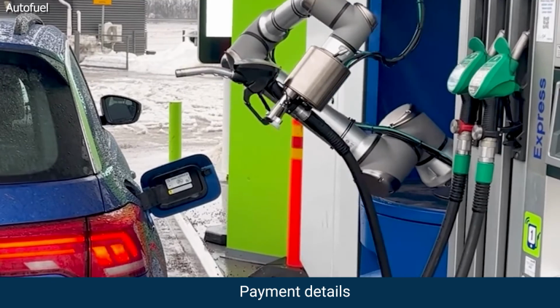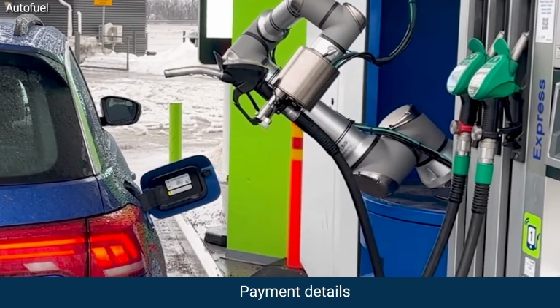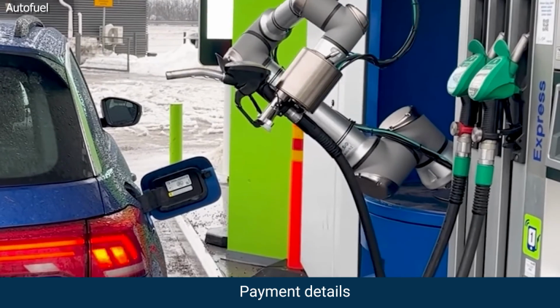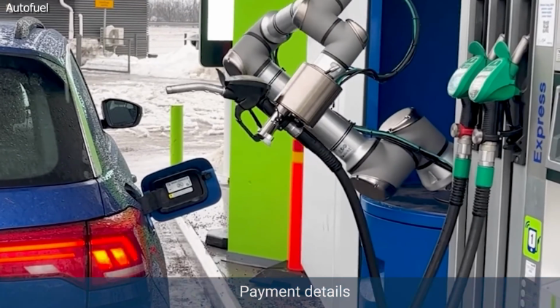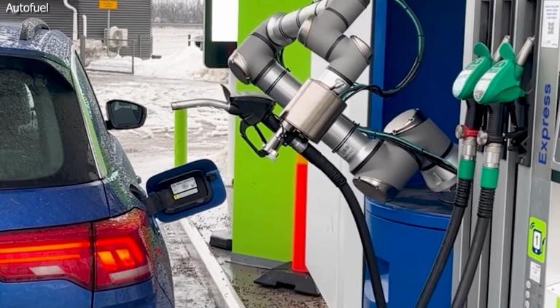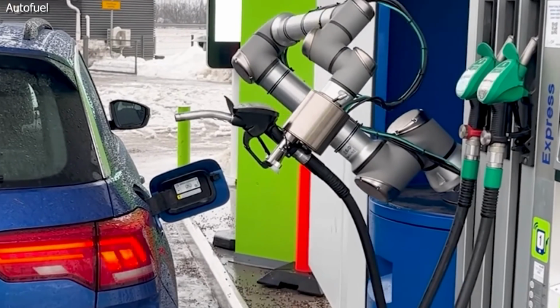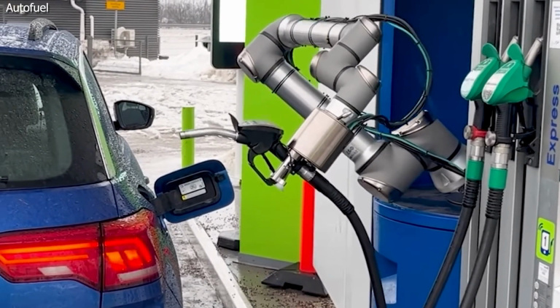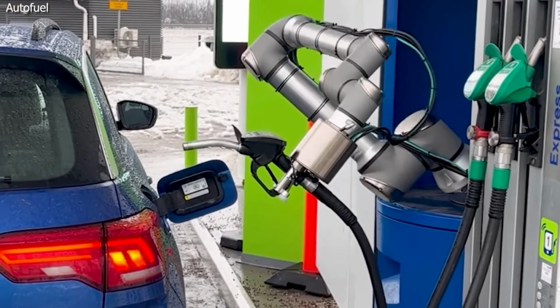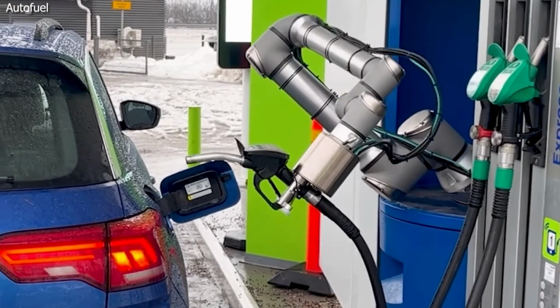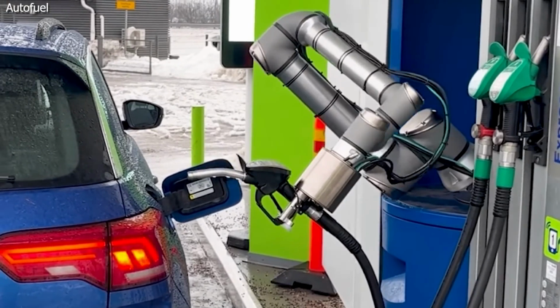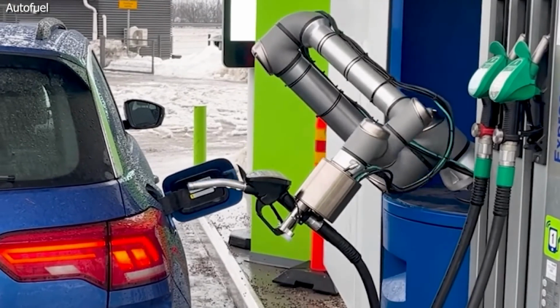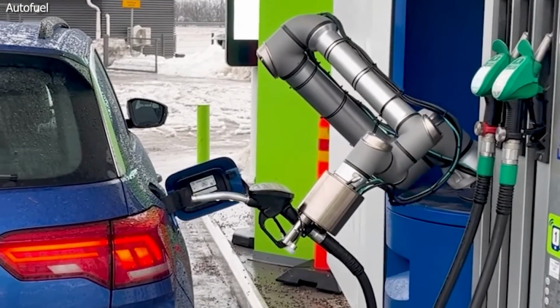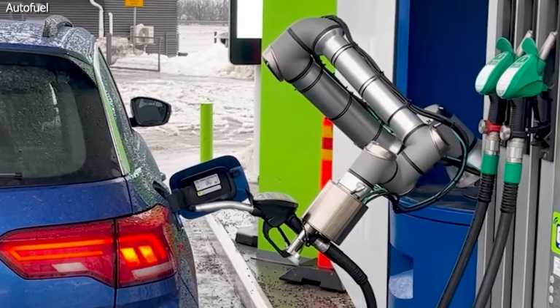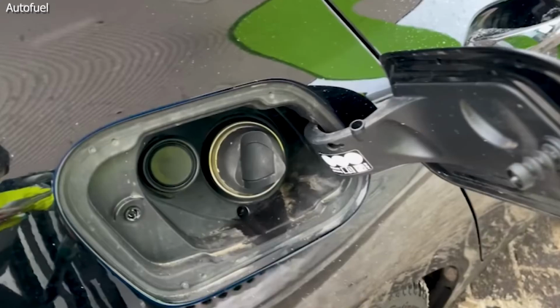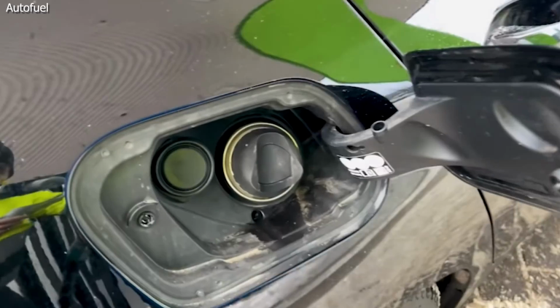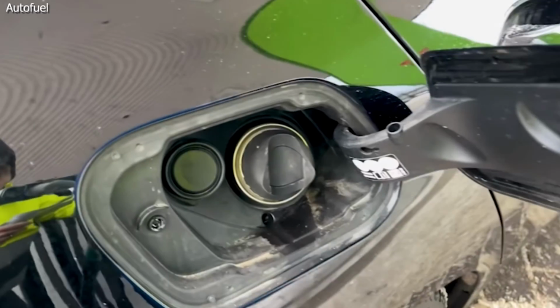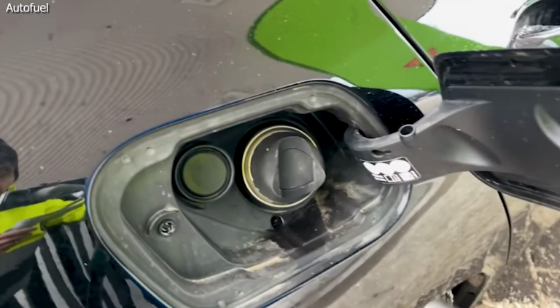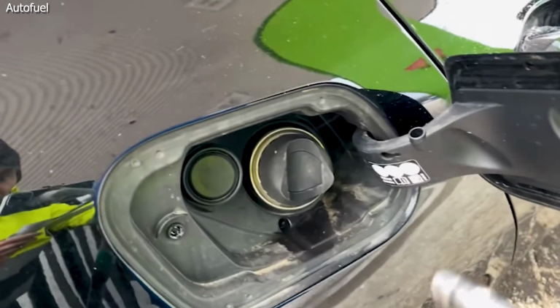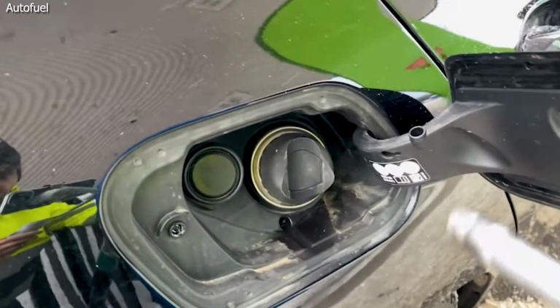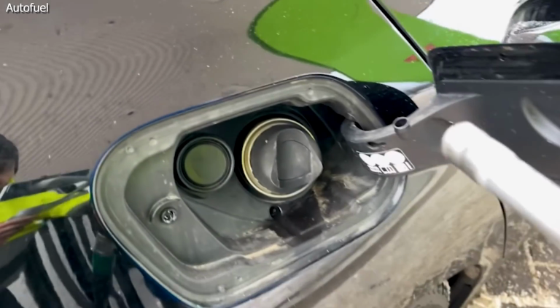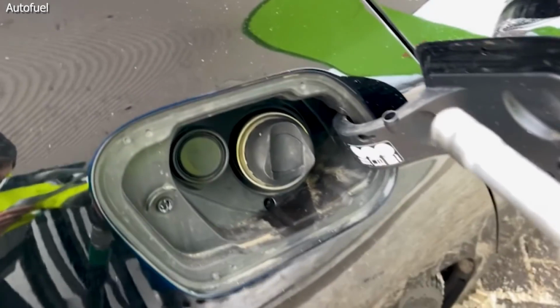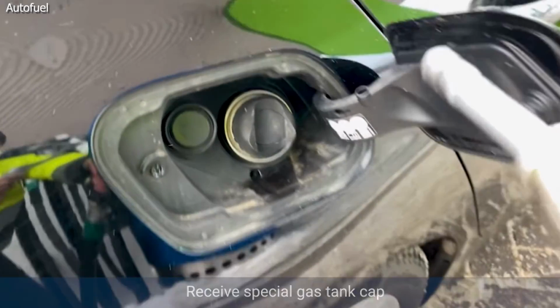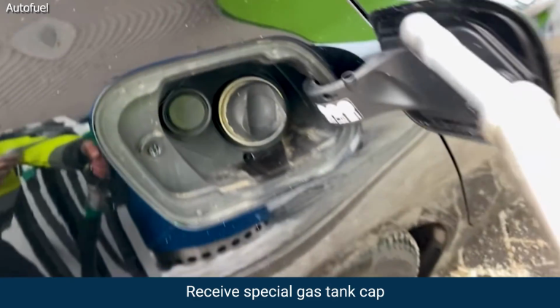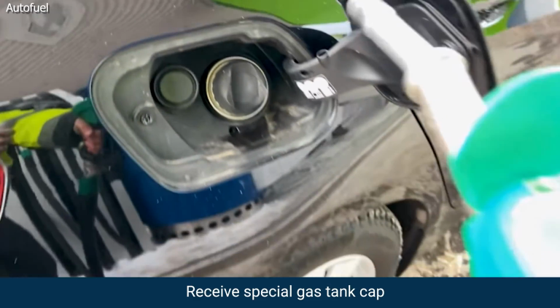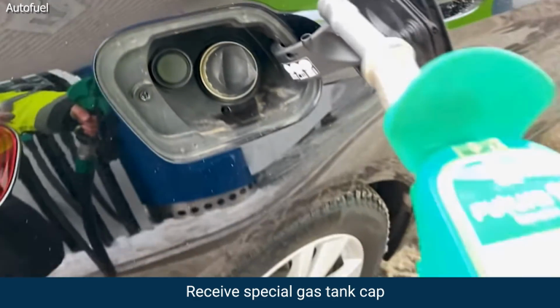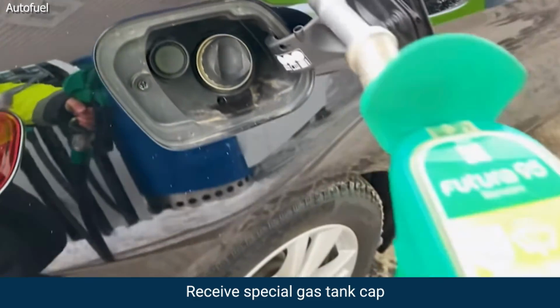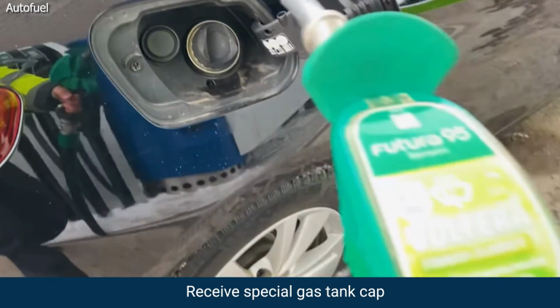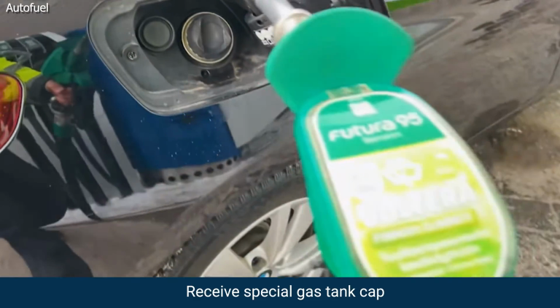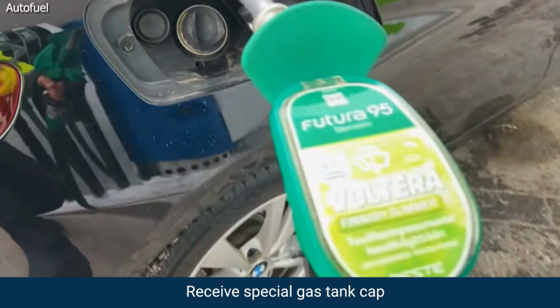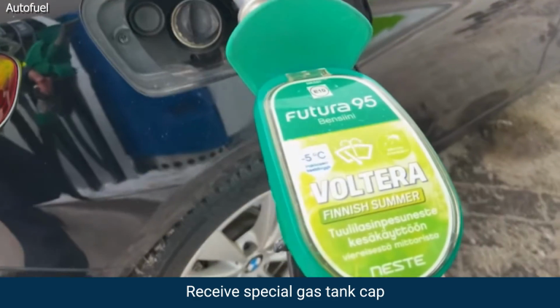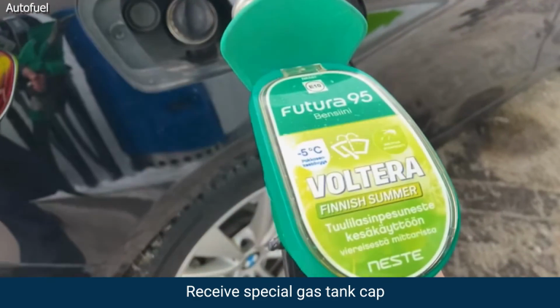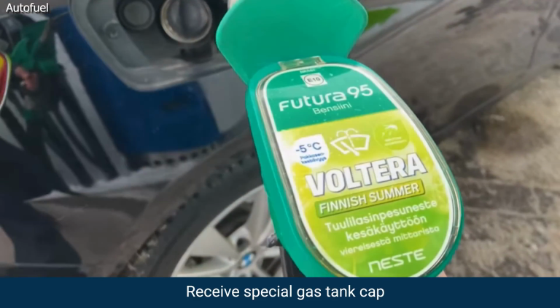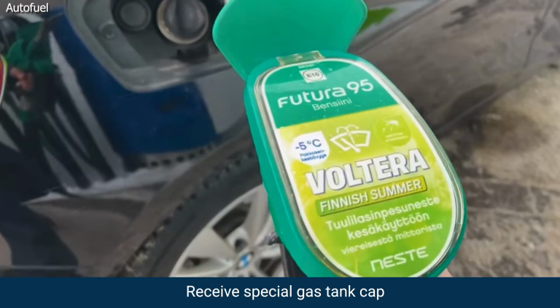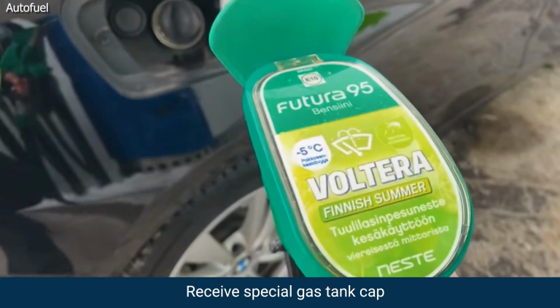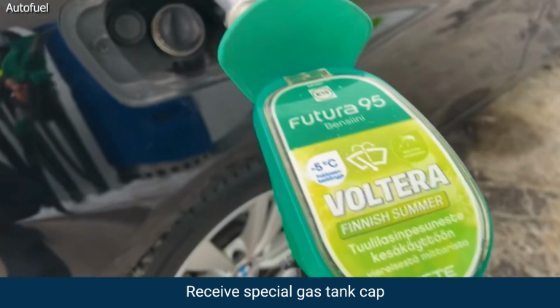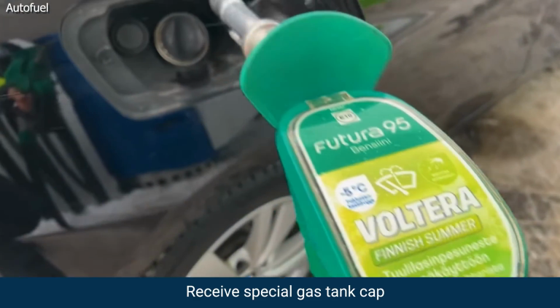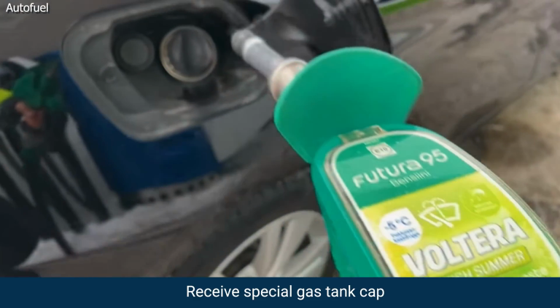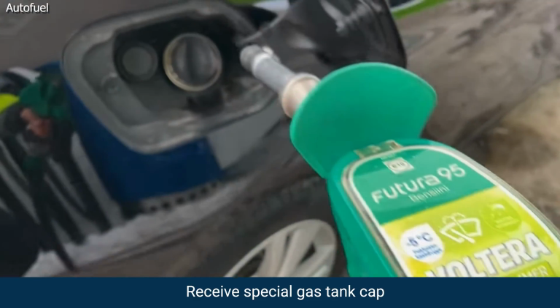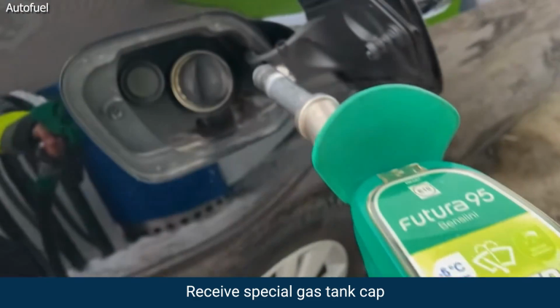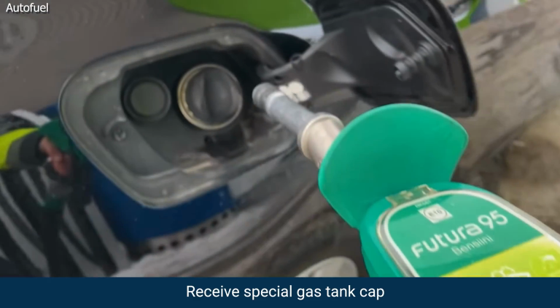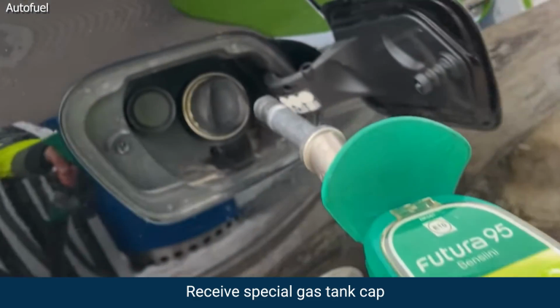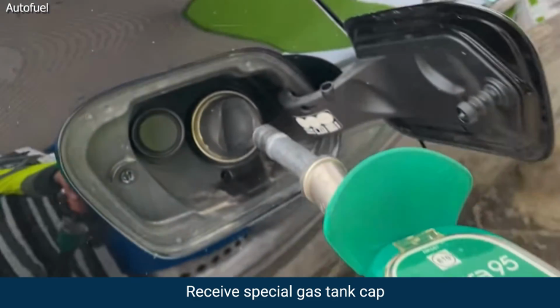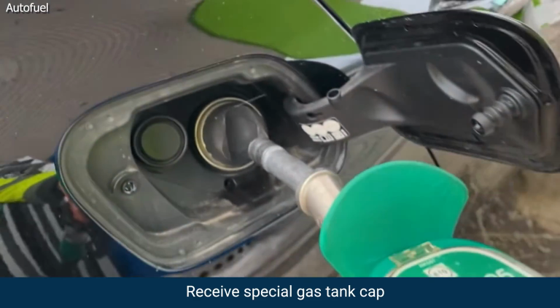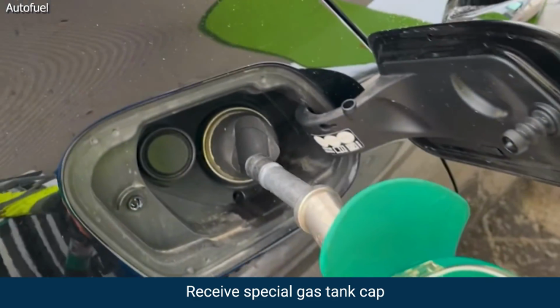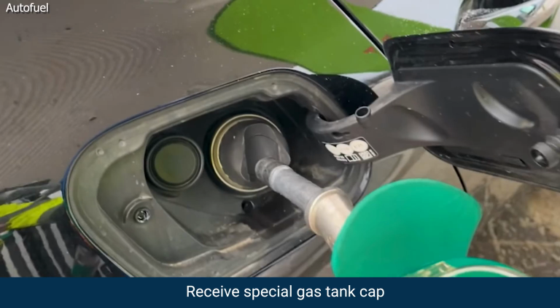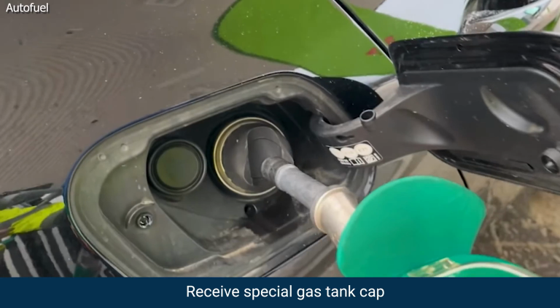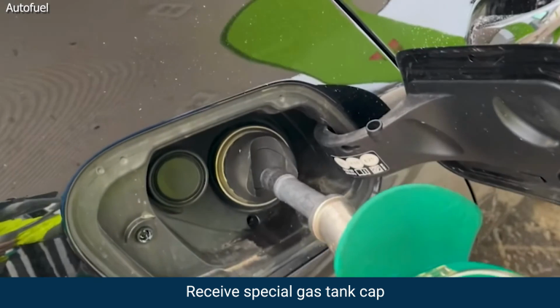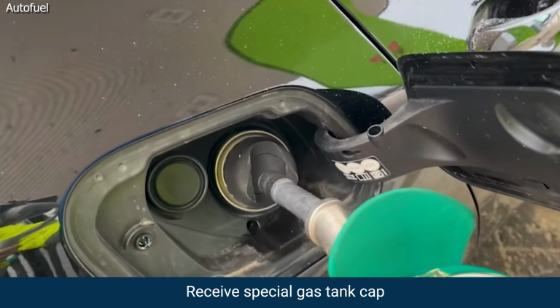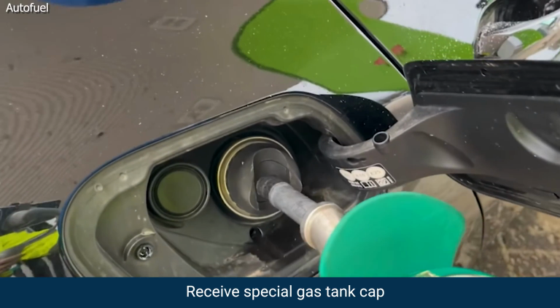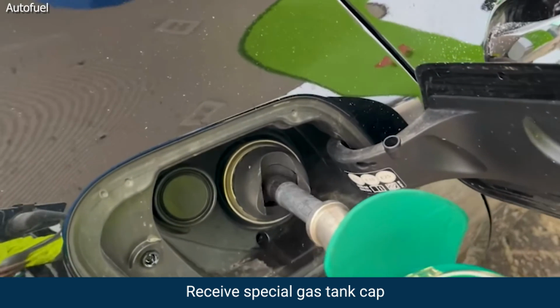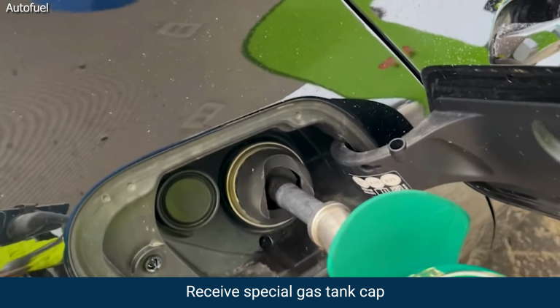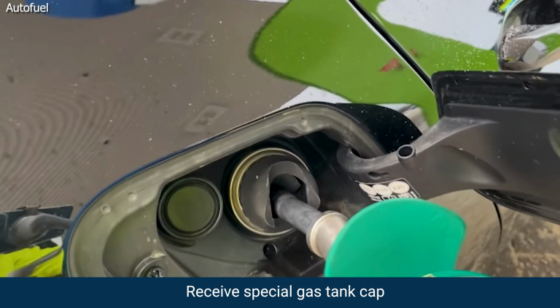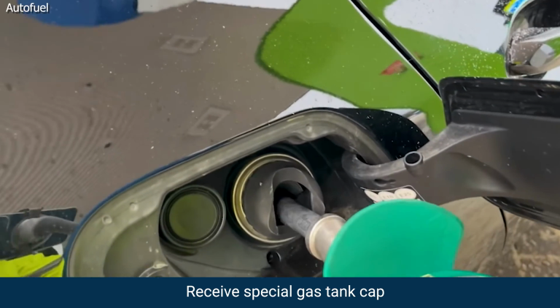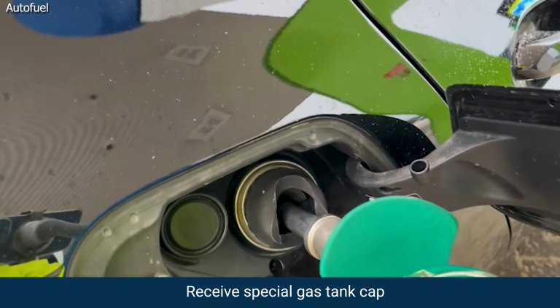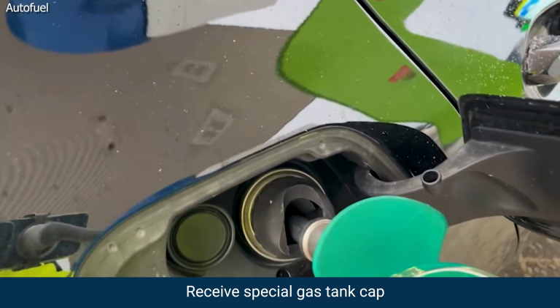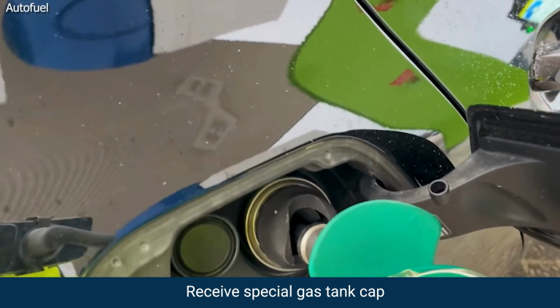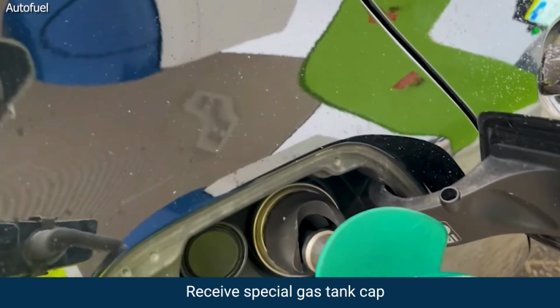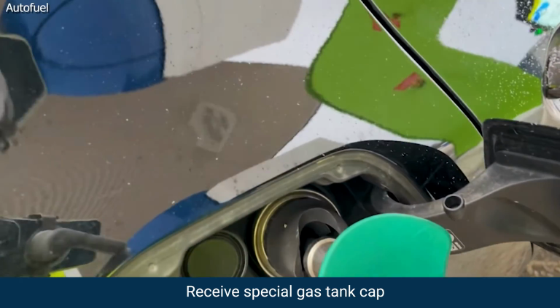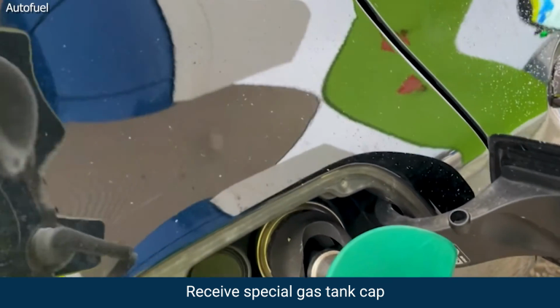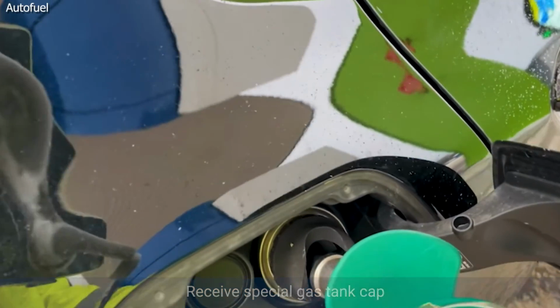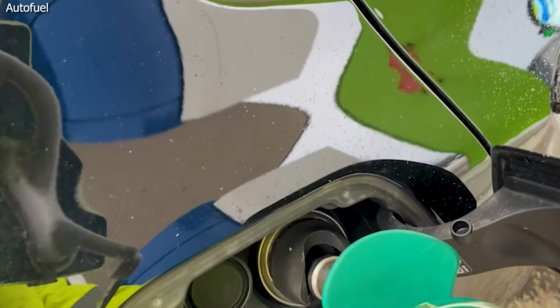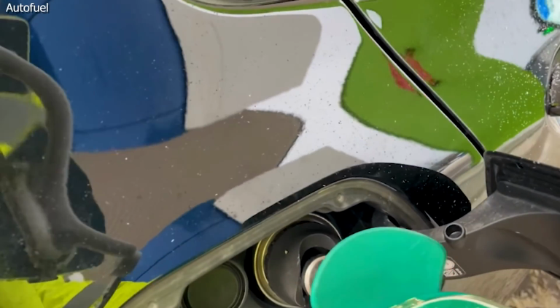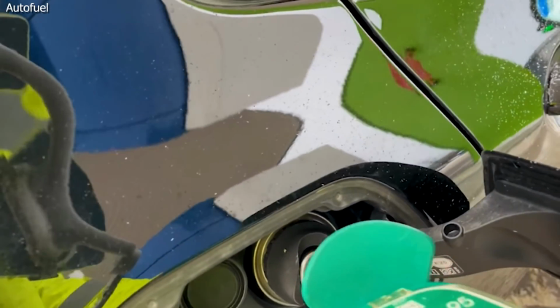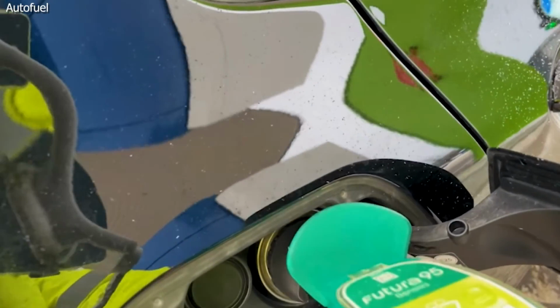To make this all come together, you're also going to receive a special gas tank cap to swap out on your car. Now you are ready.